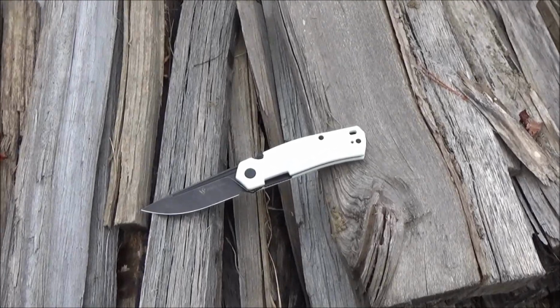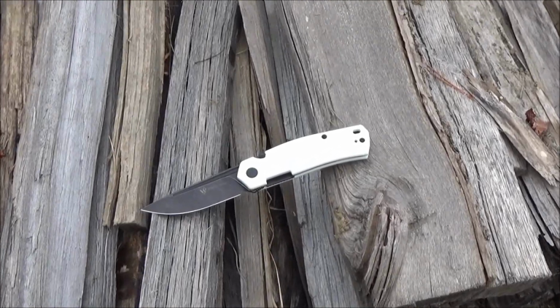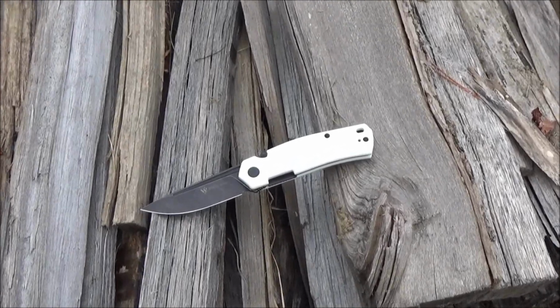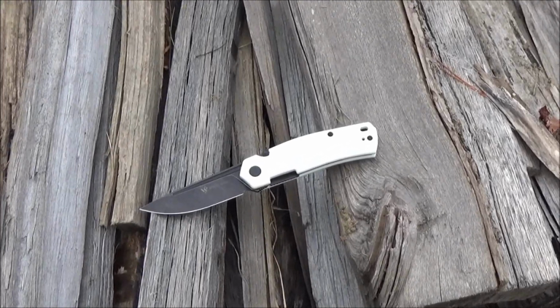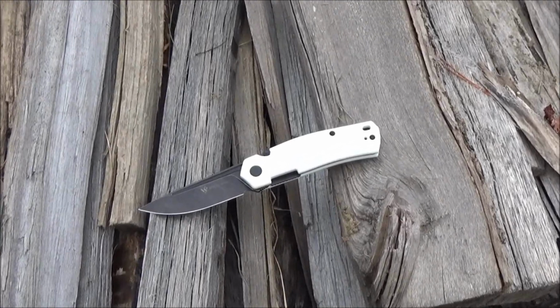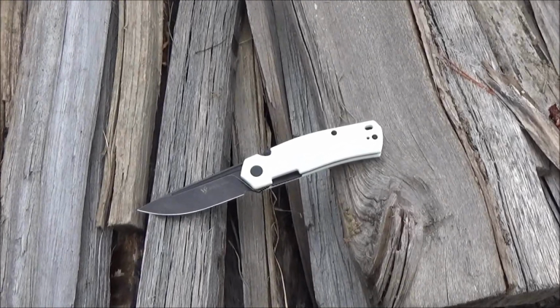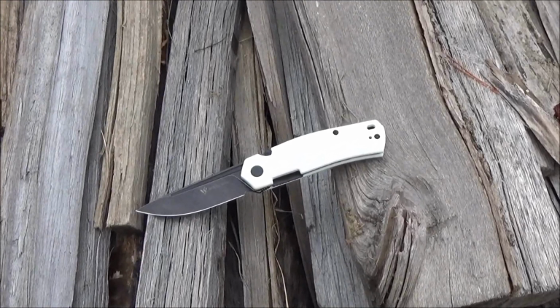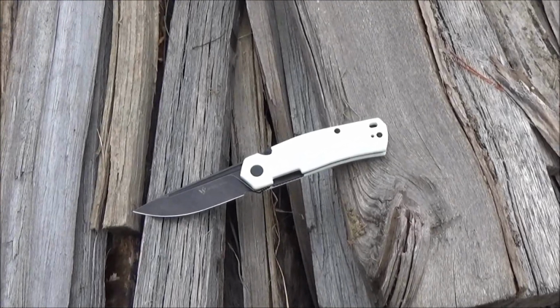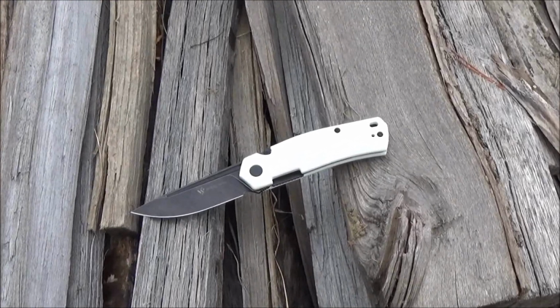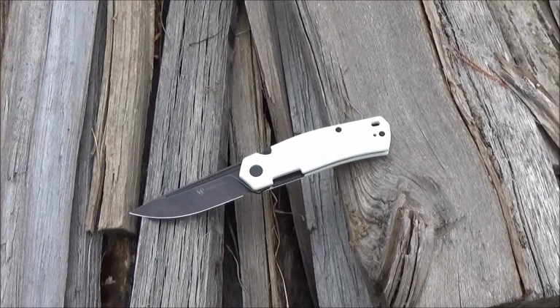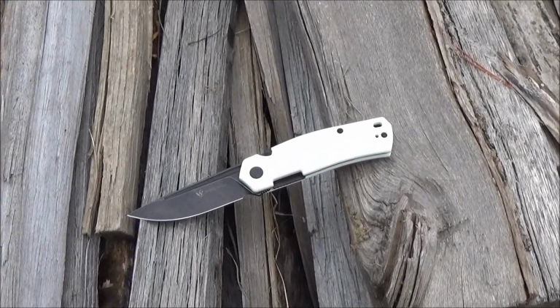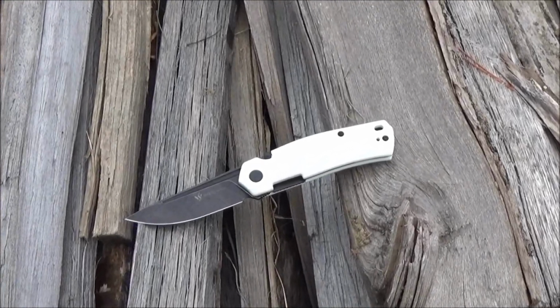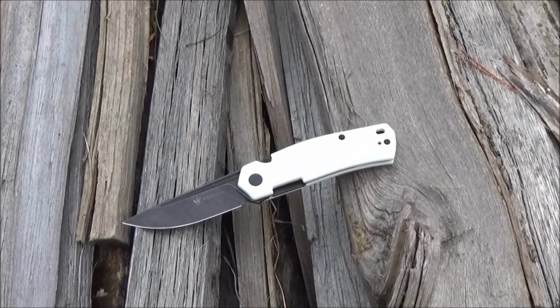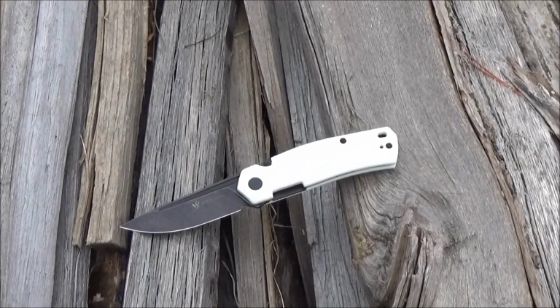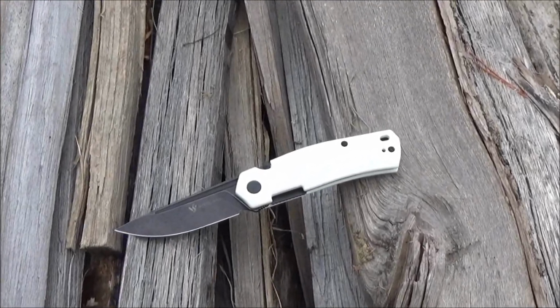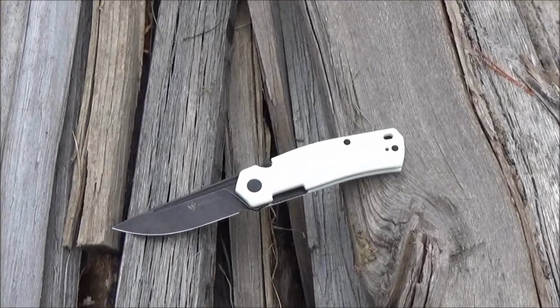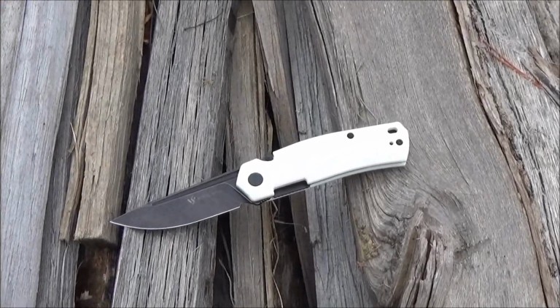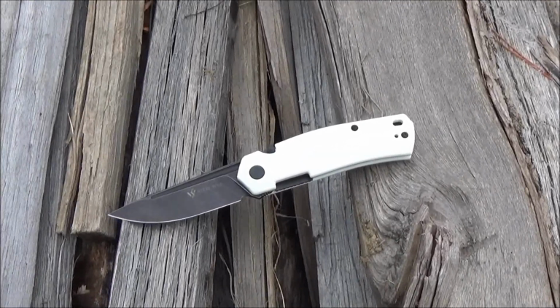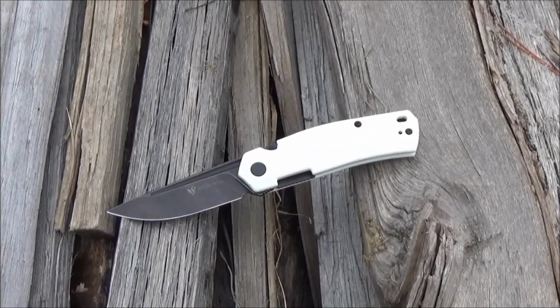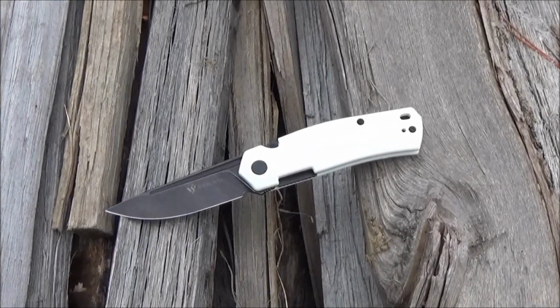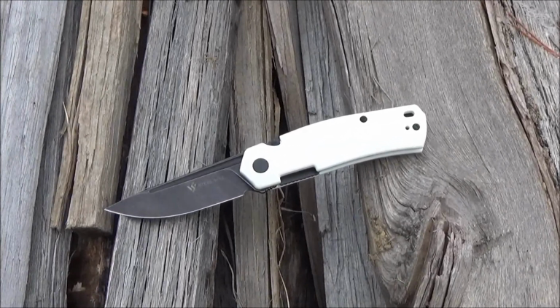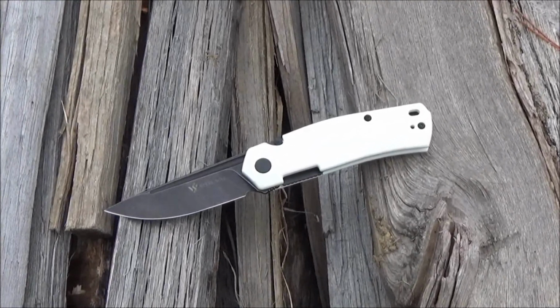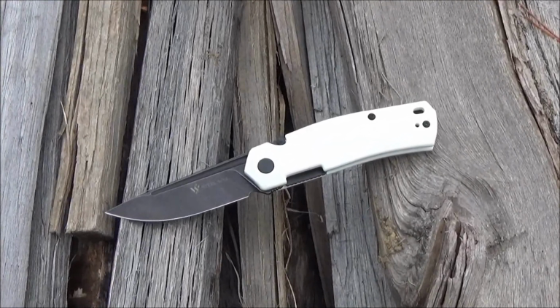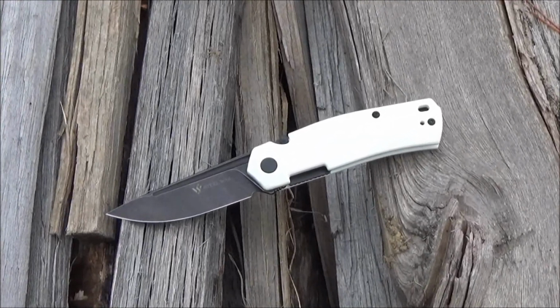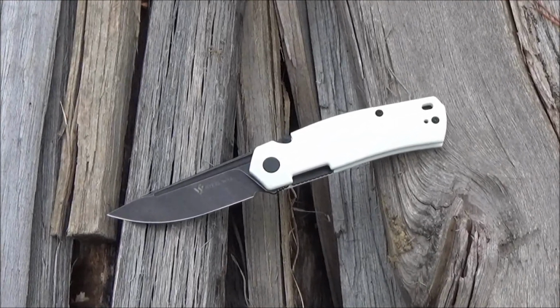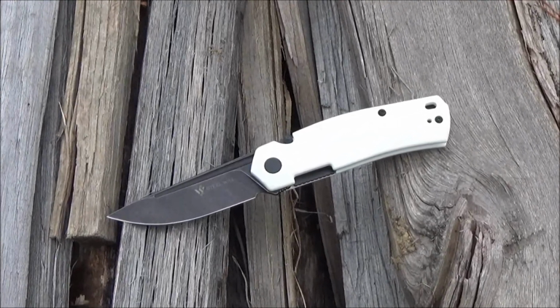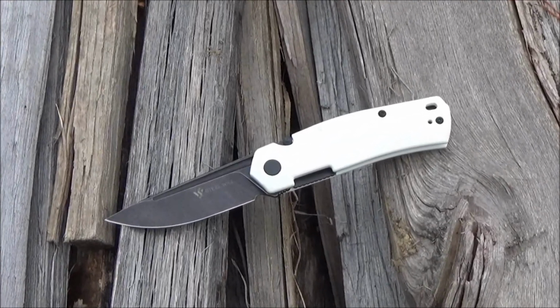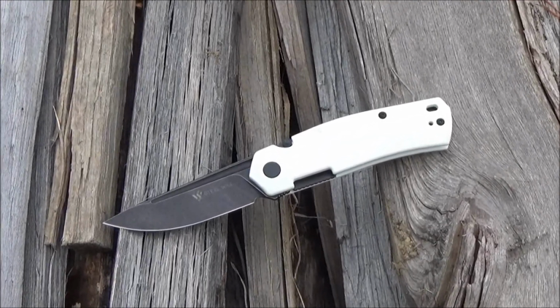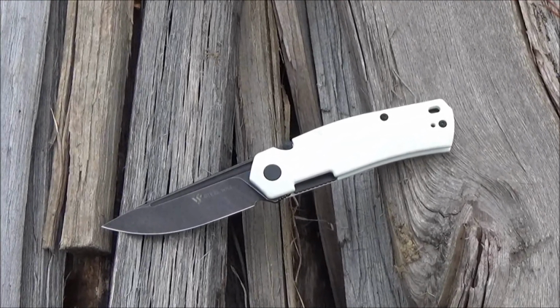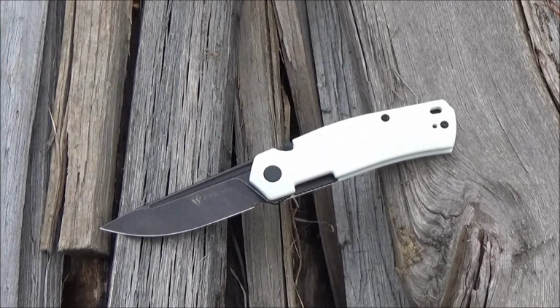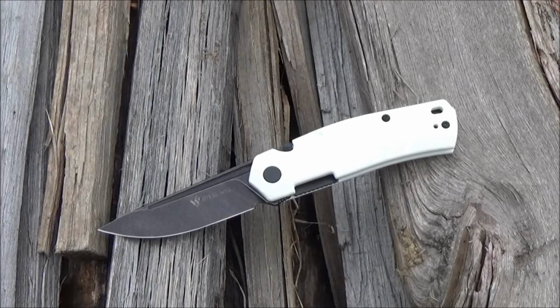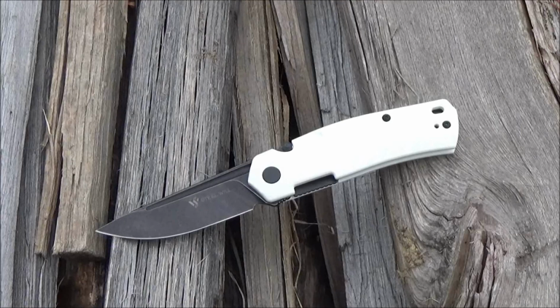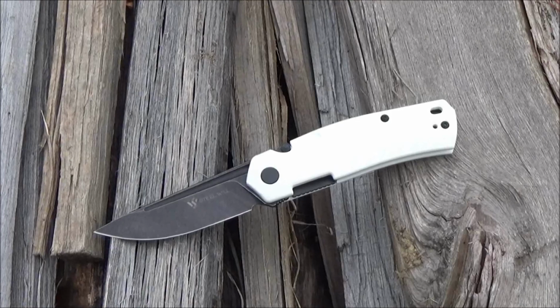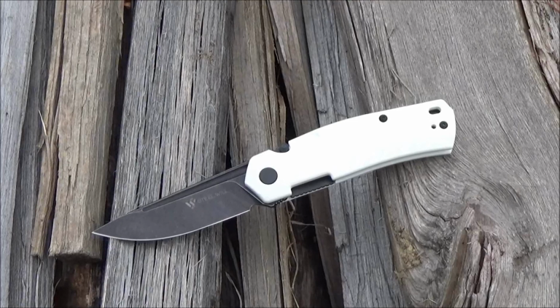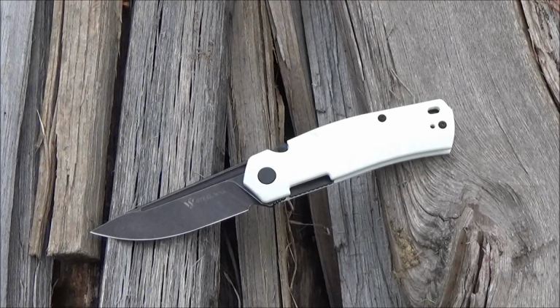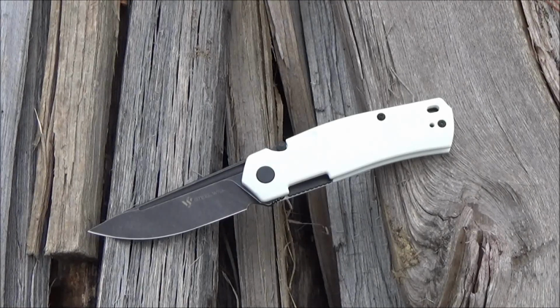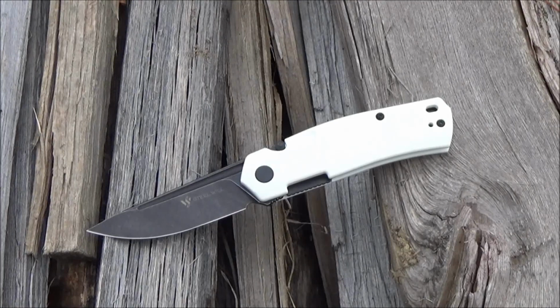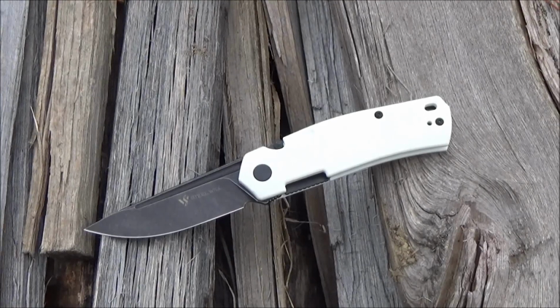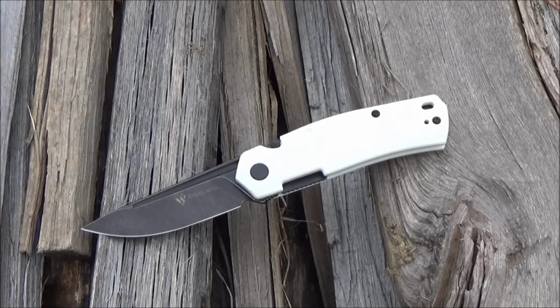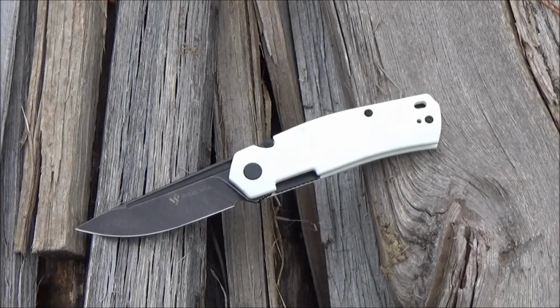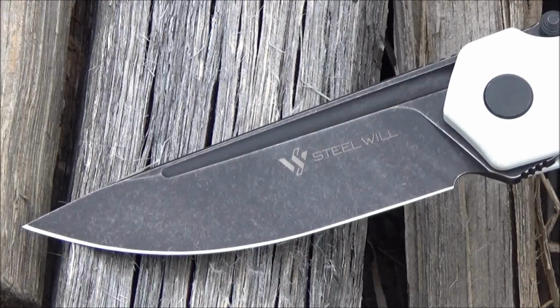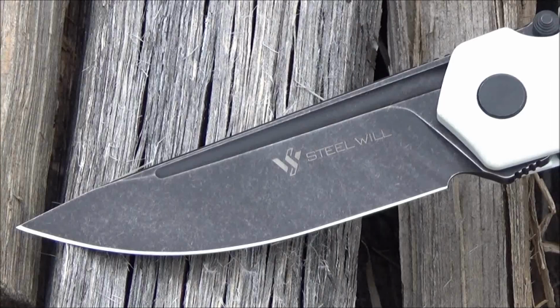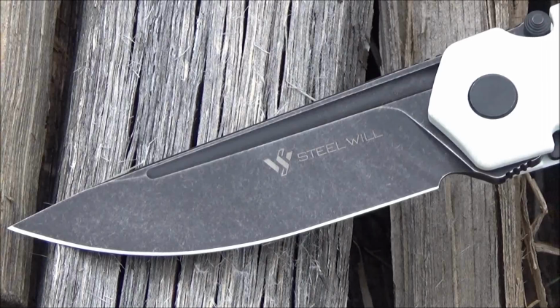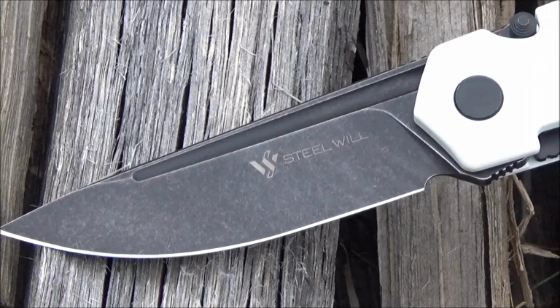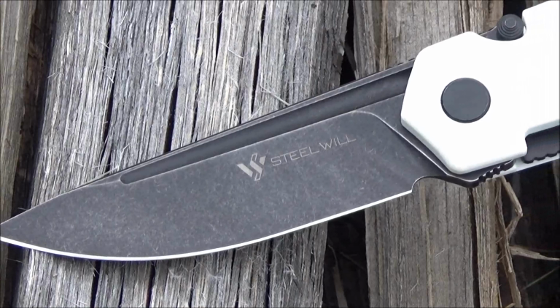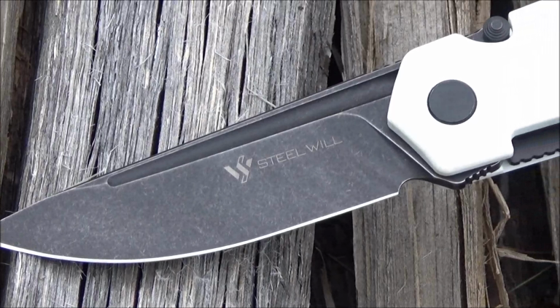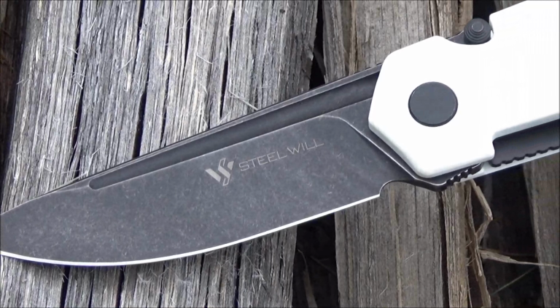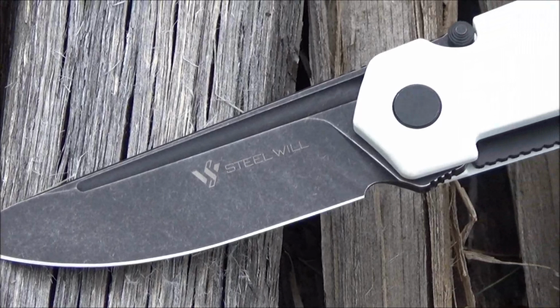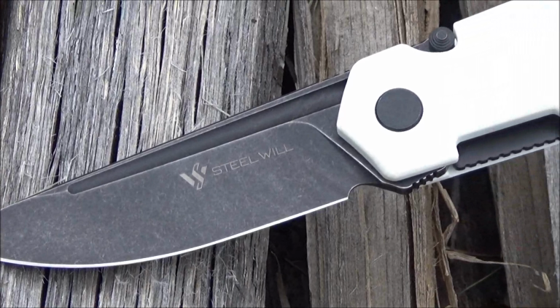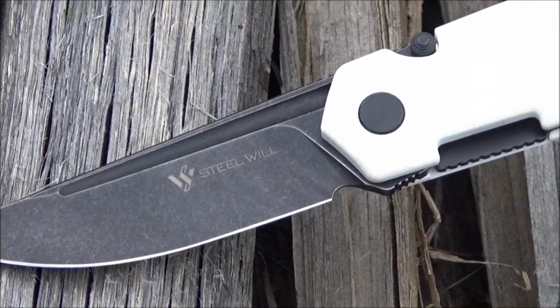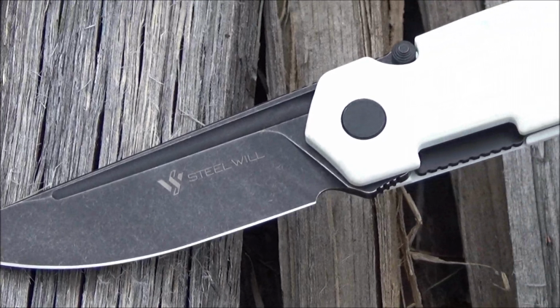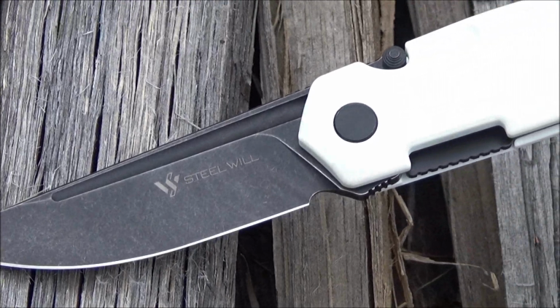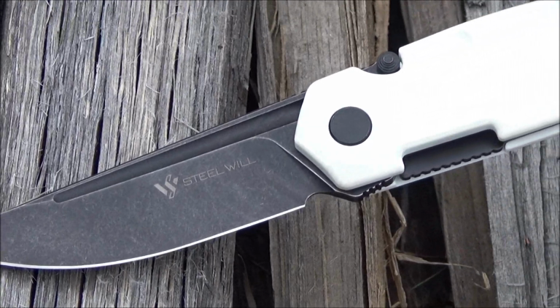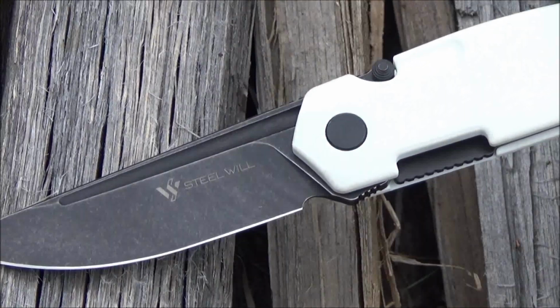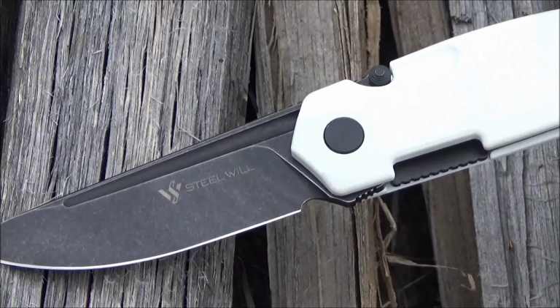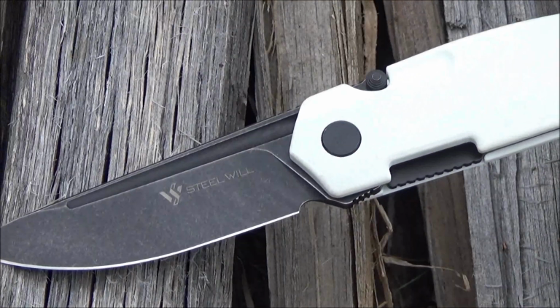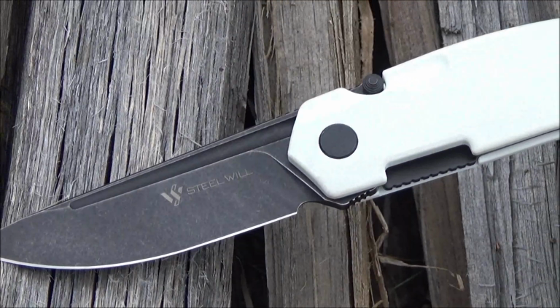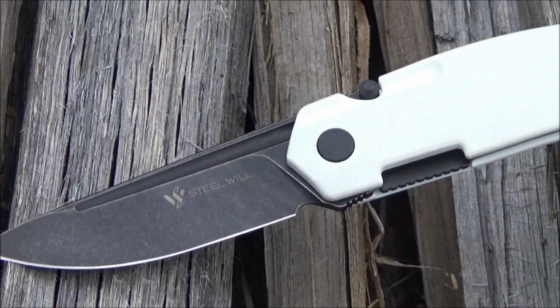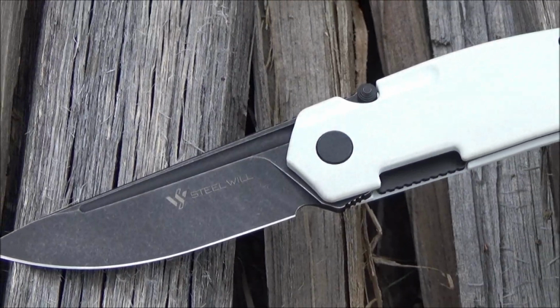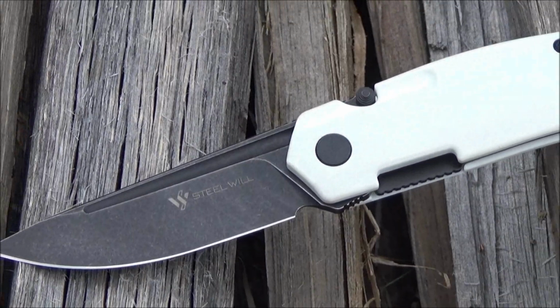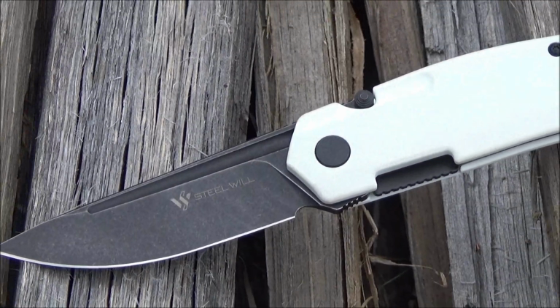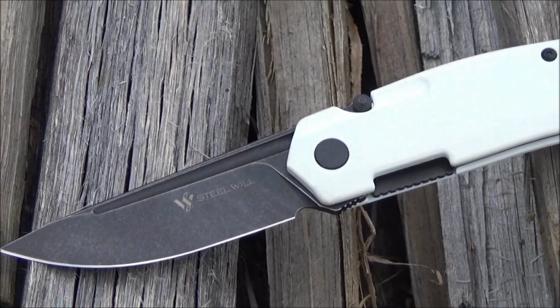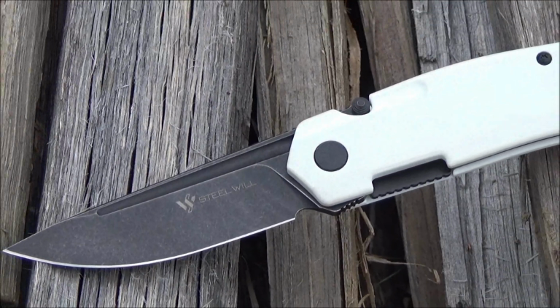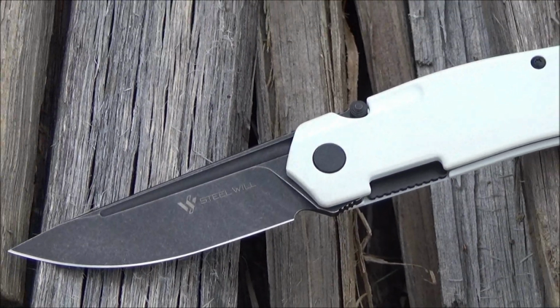Welcome to my review of the Steel Will Fjord Folding Knife. This is the We All Juggle Knives channel.